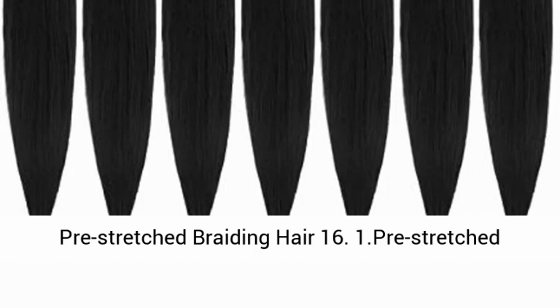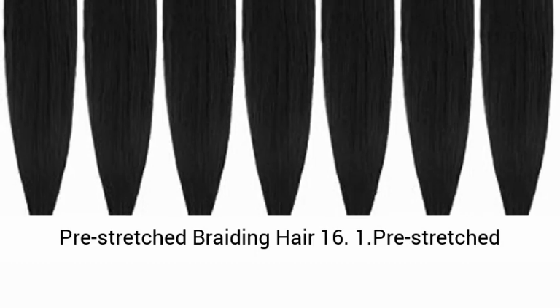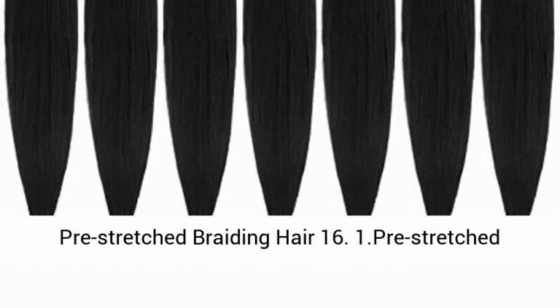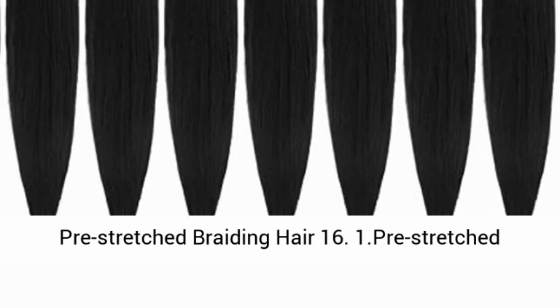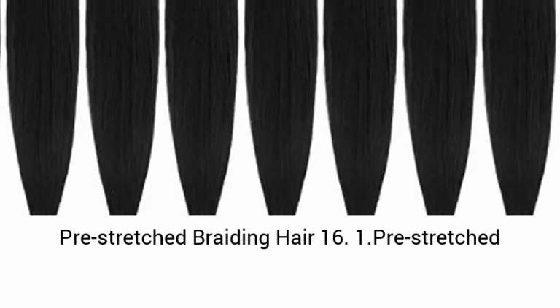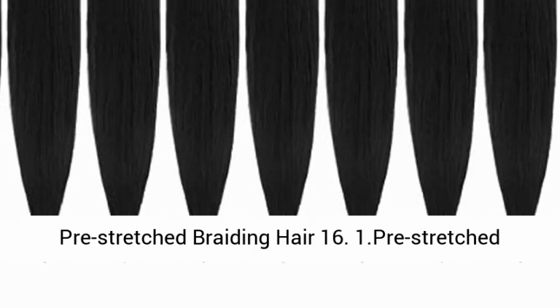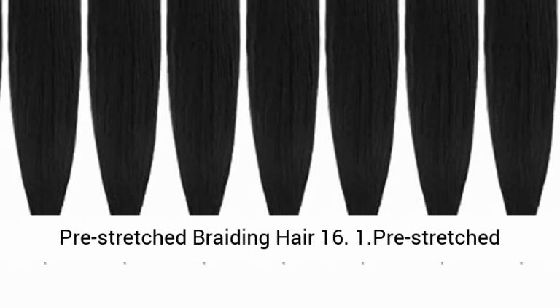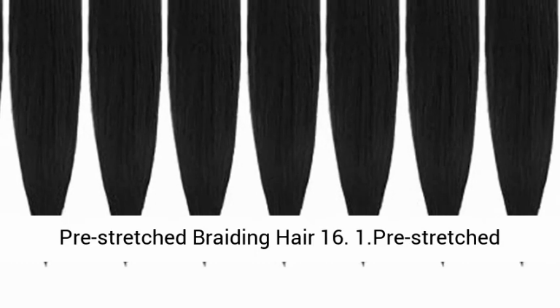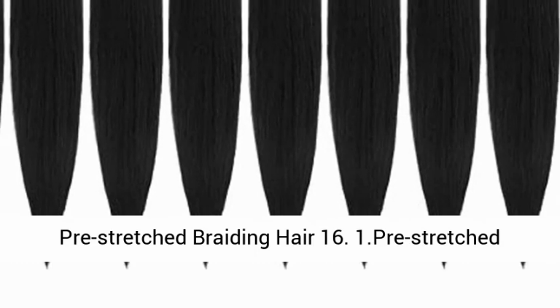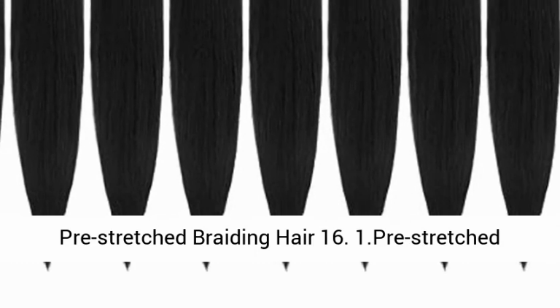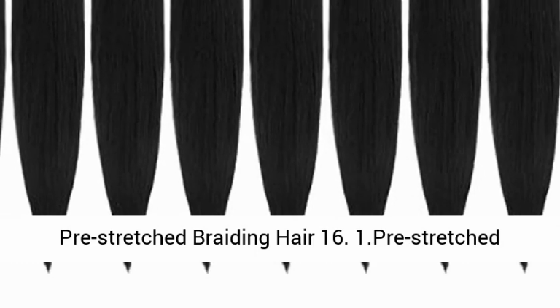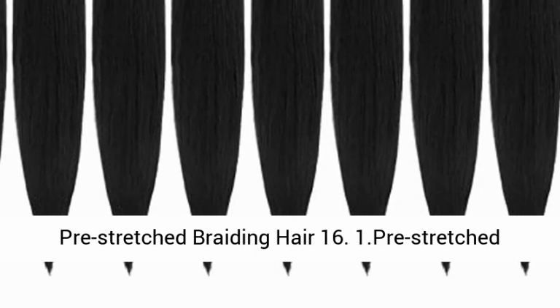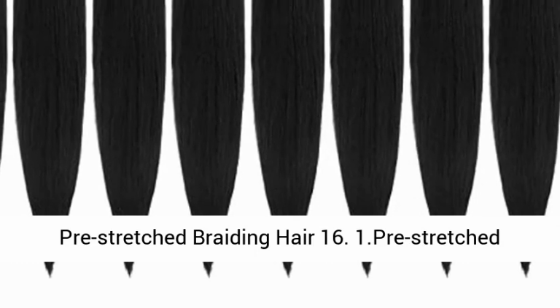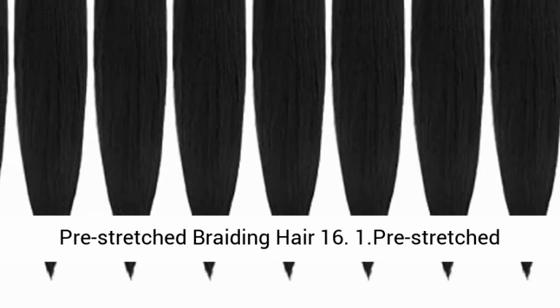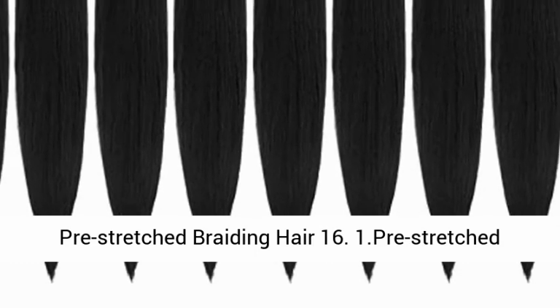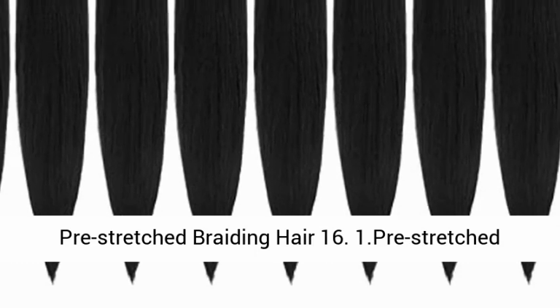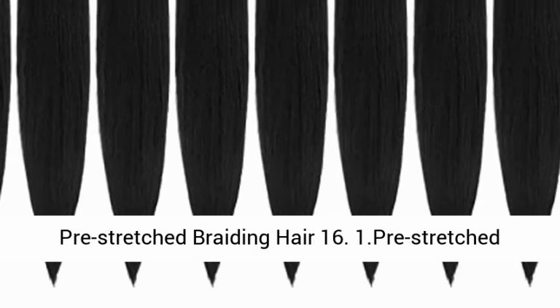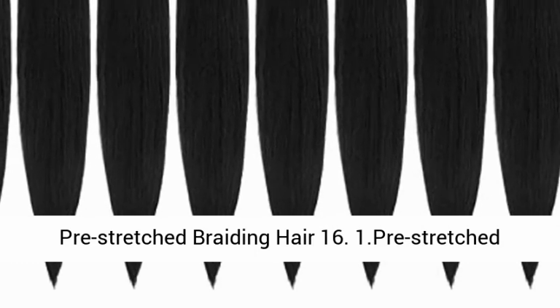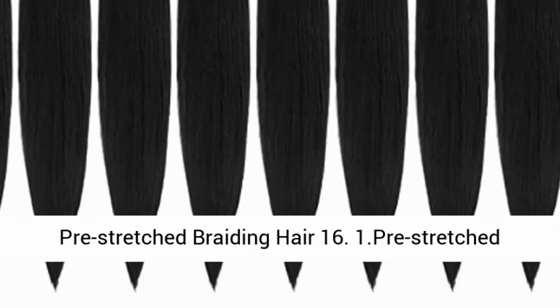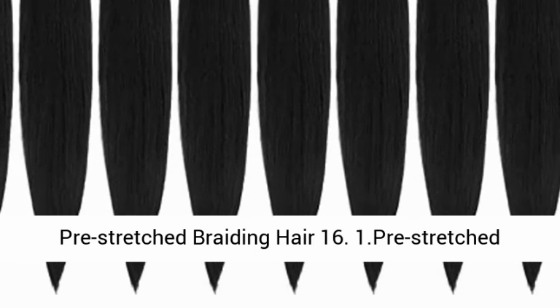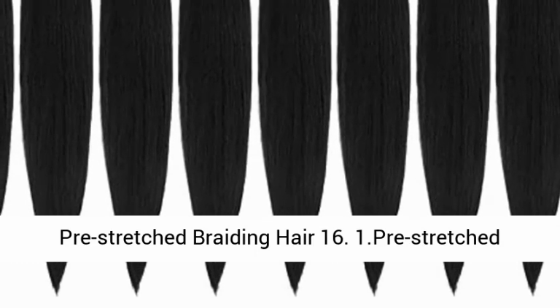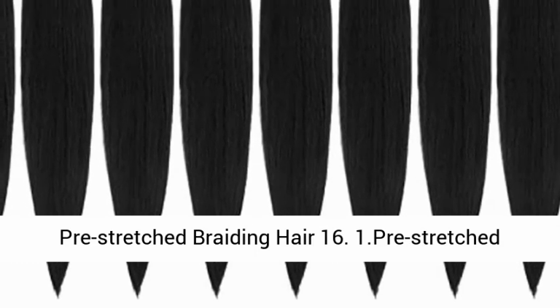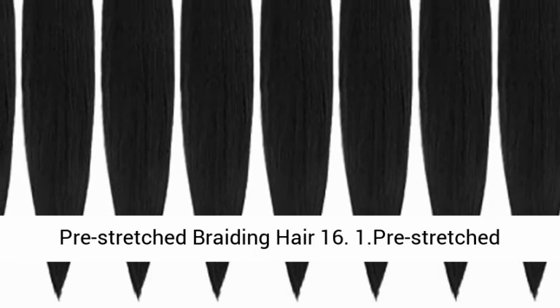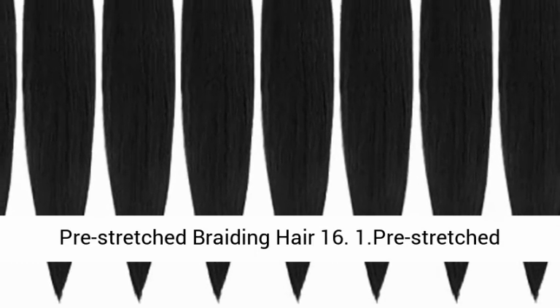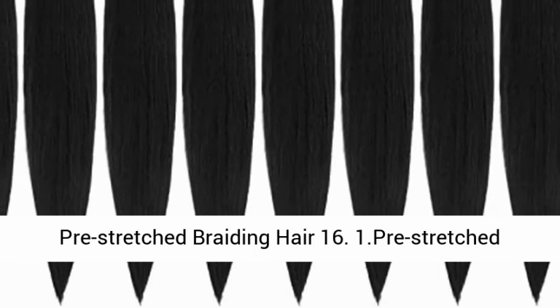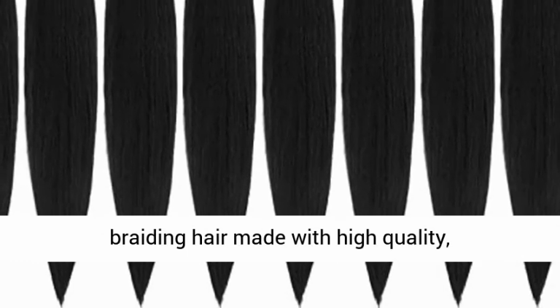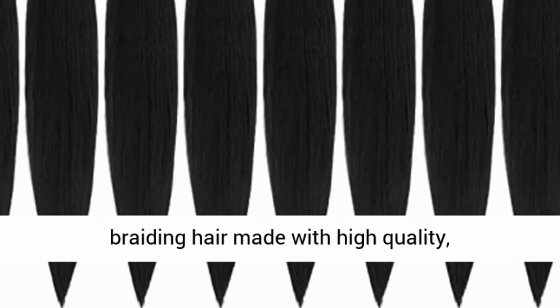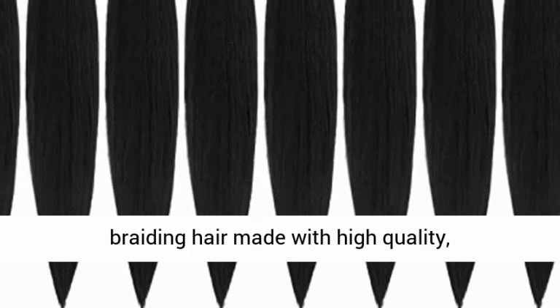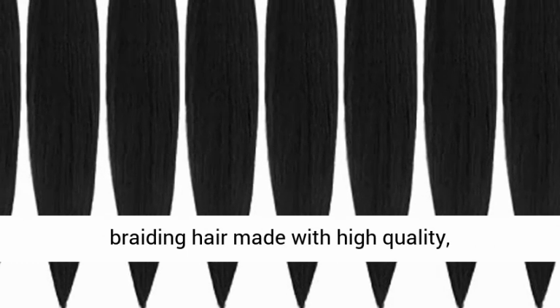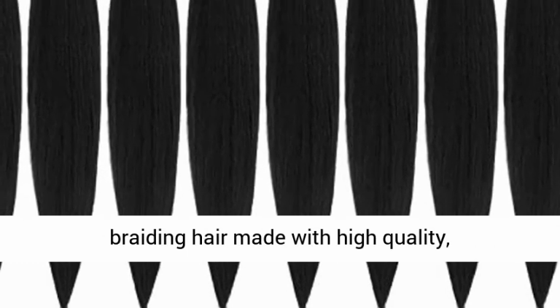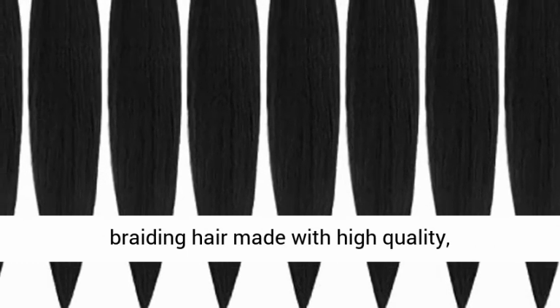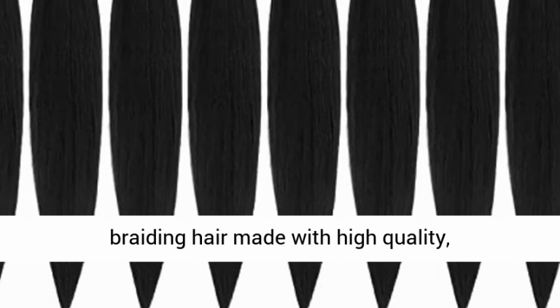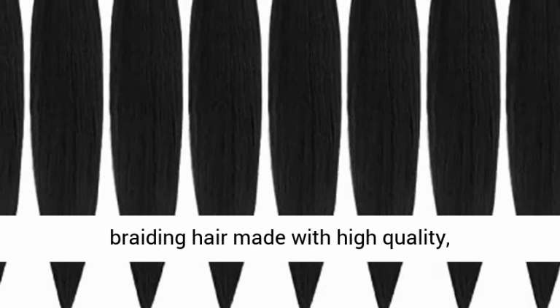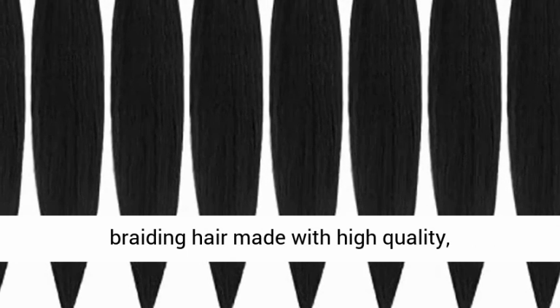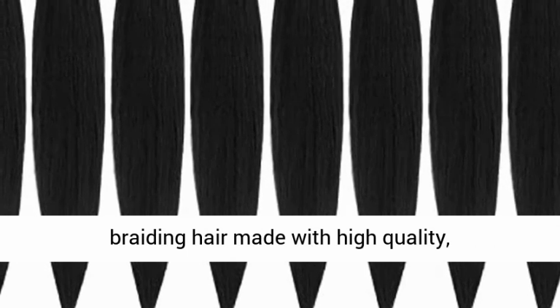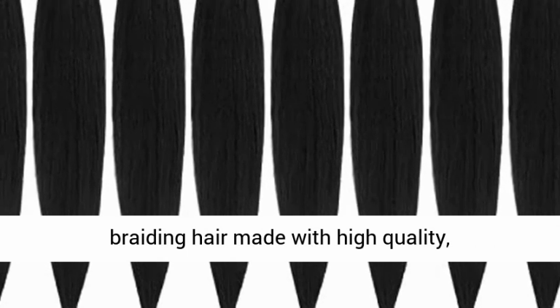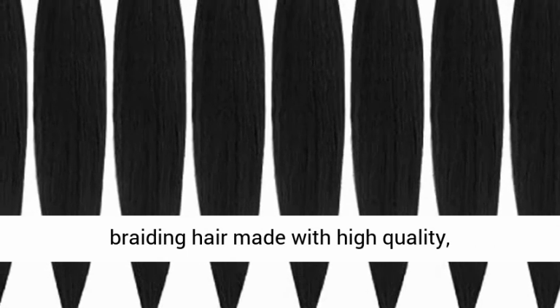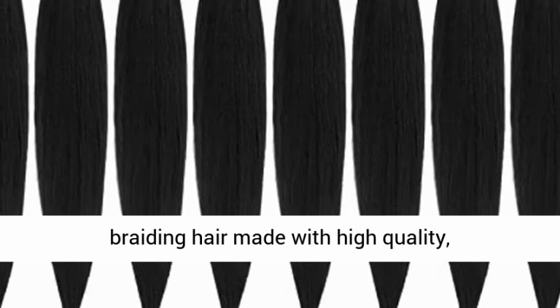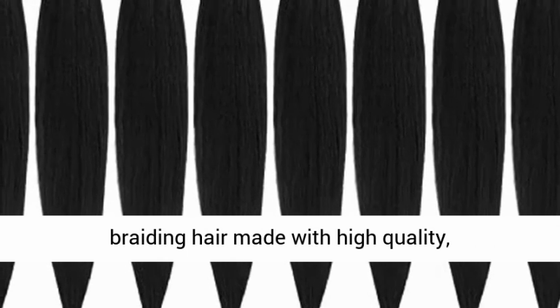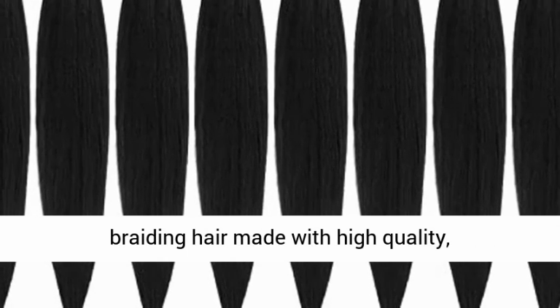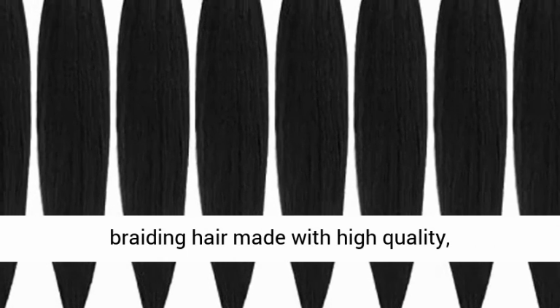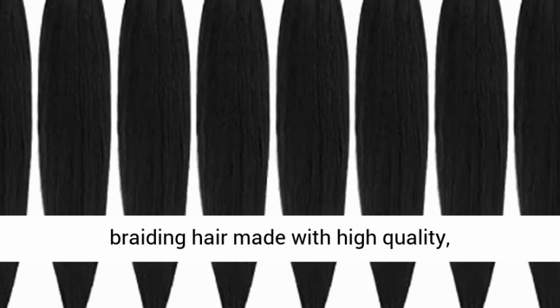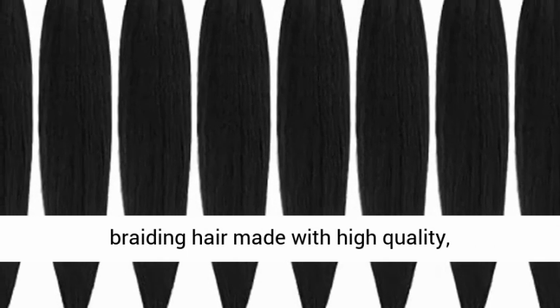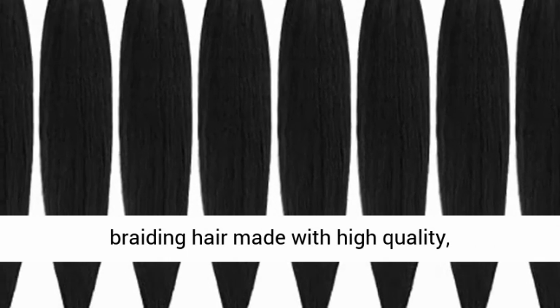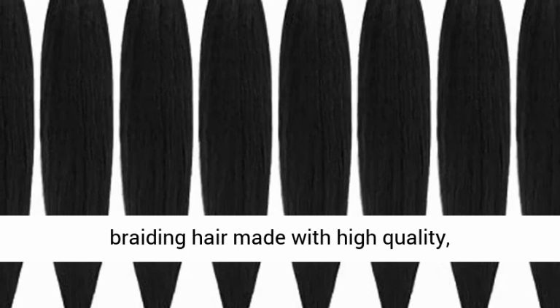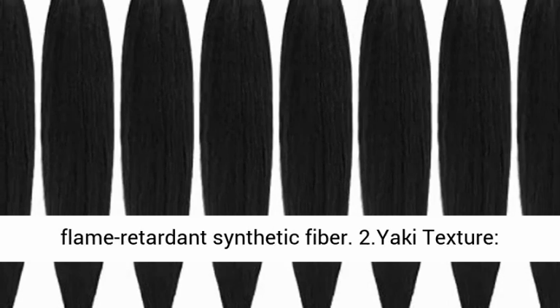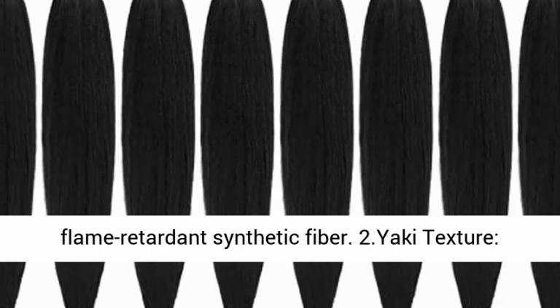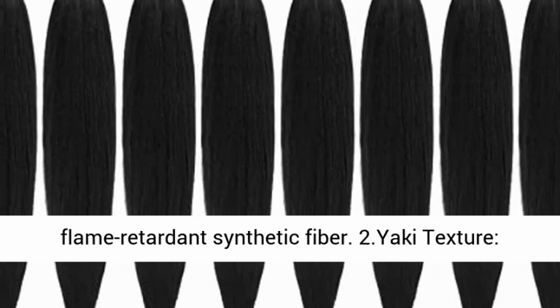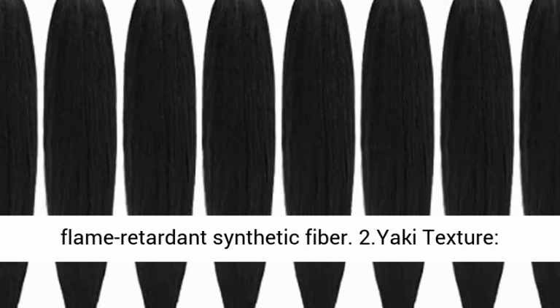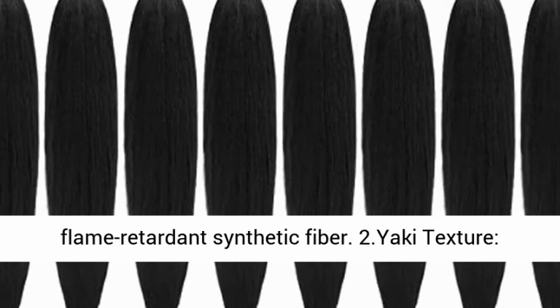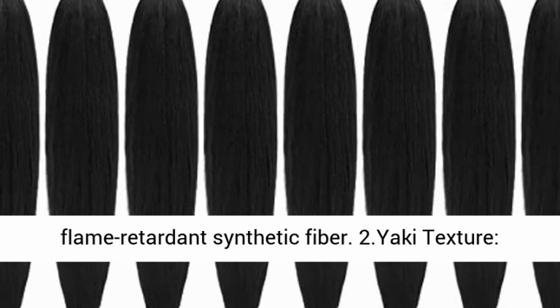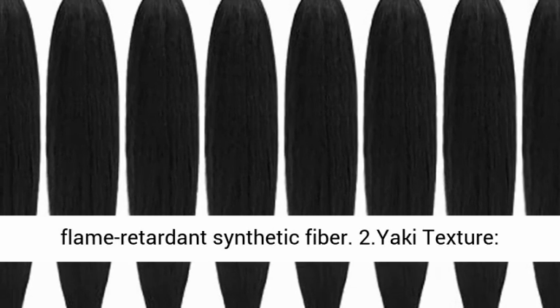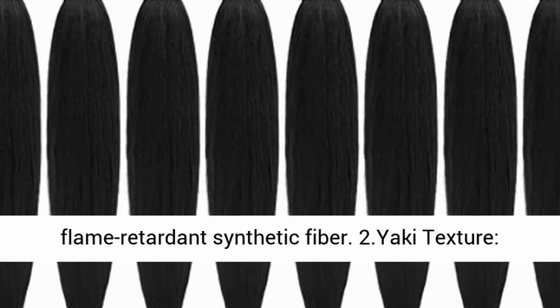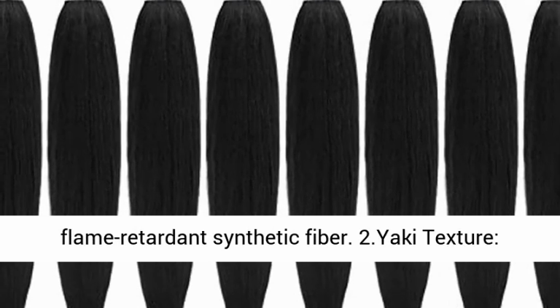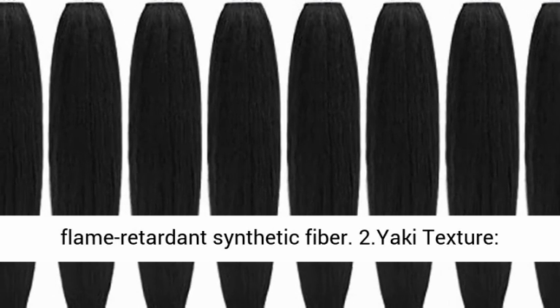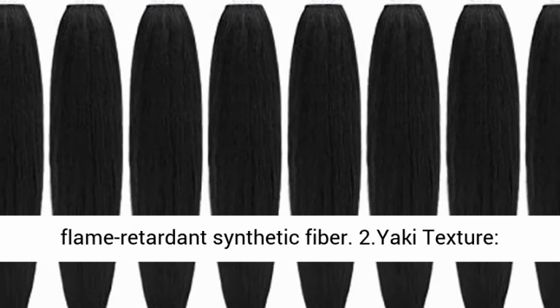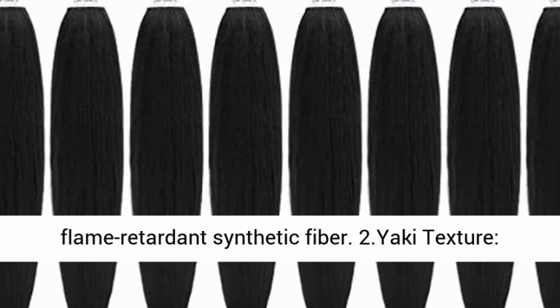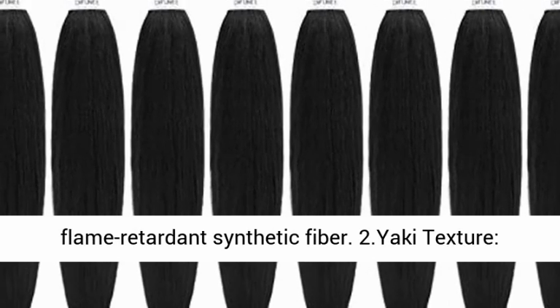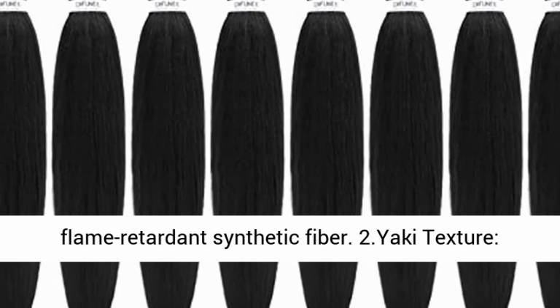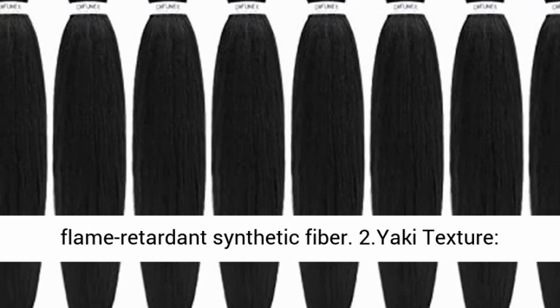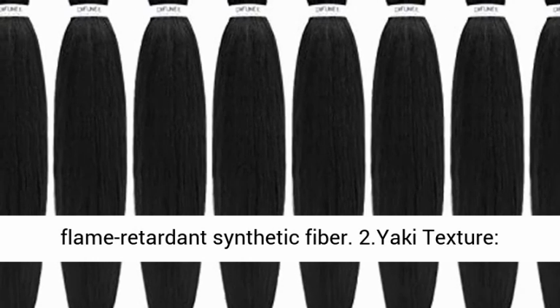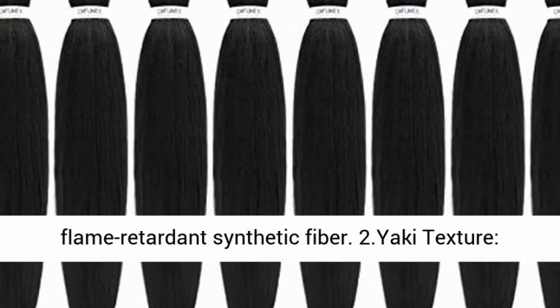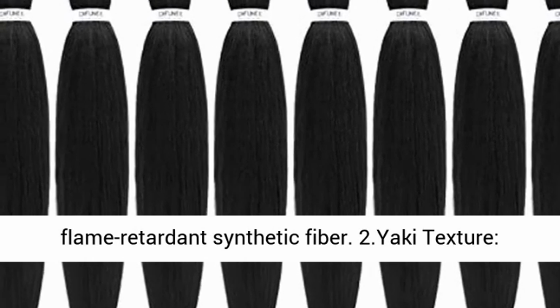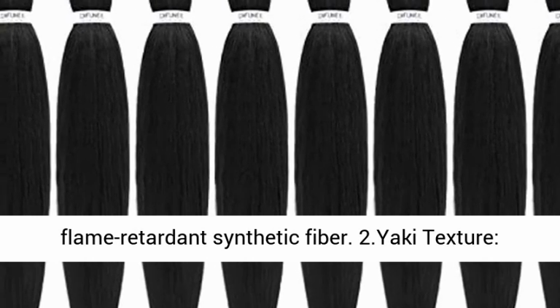Pre-stretched braiding hair. 1. Pre-stretched braiding hair made with high-quality, flame-retardant synthetic fiber.